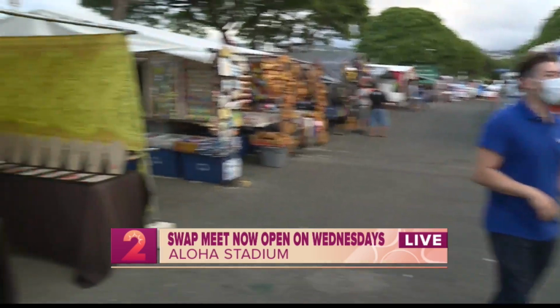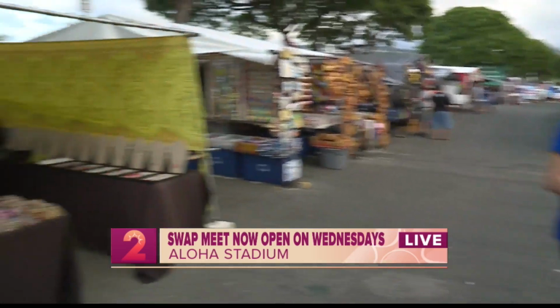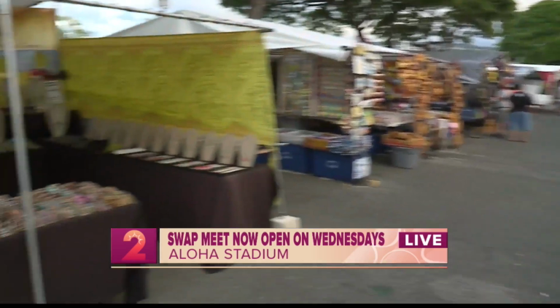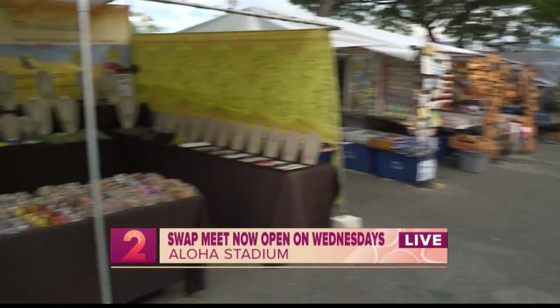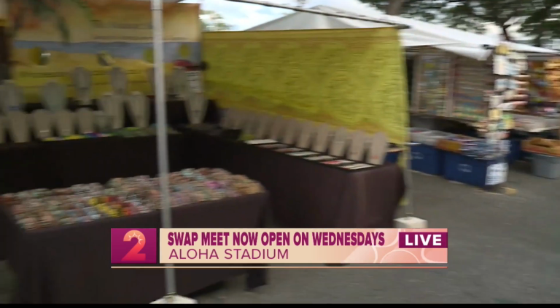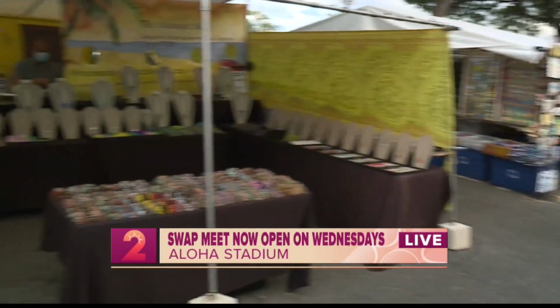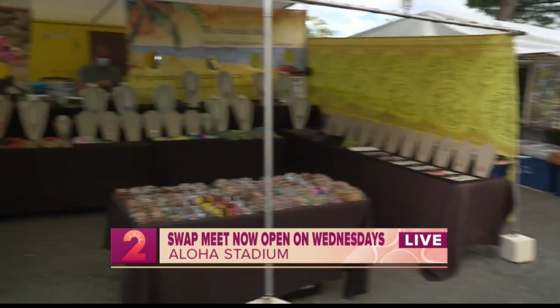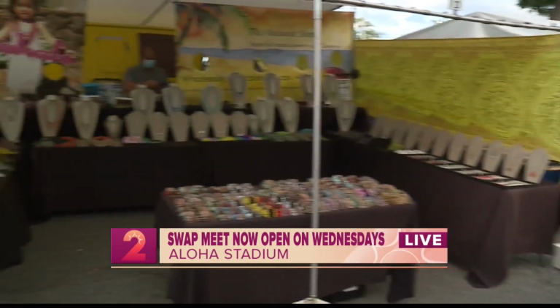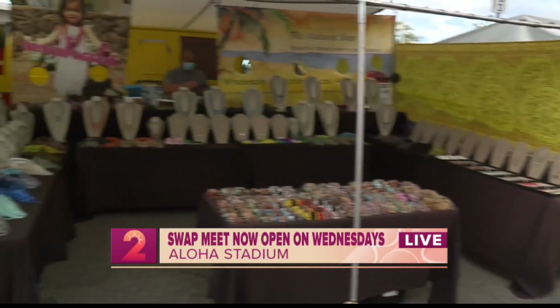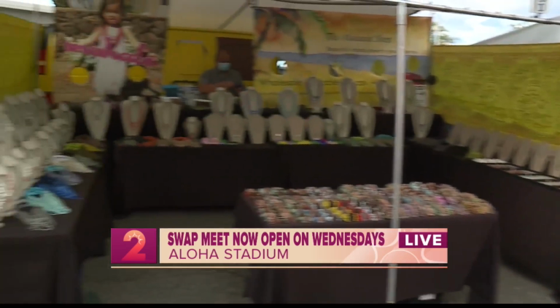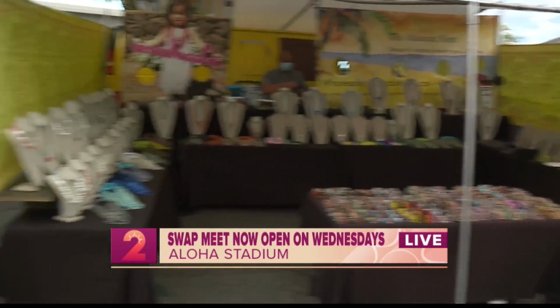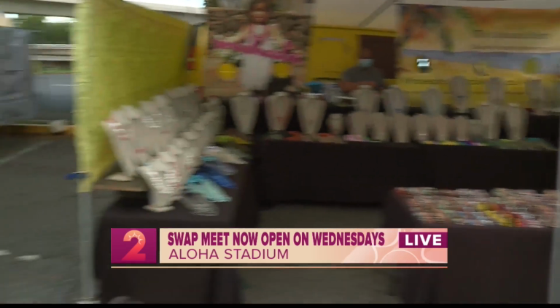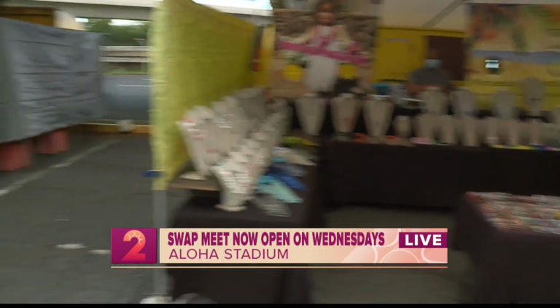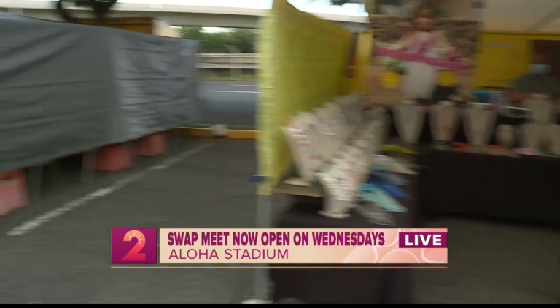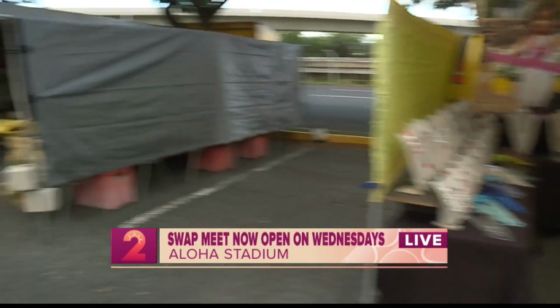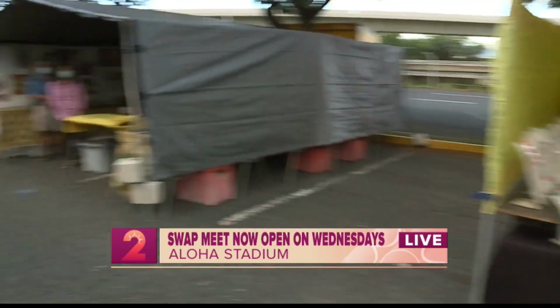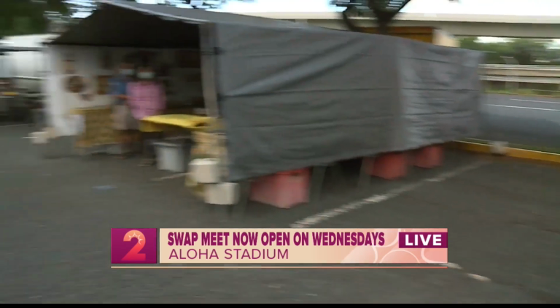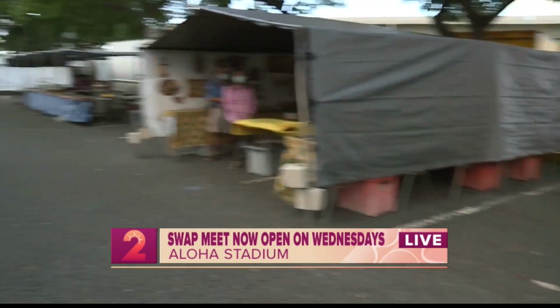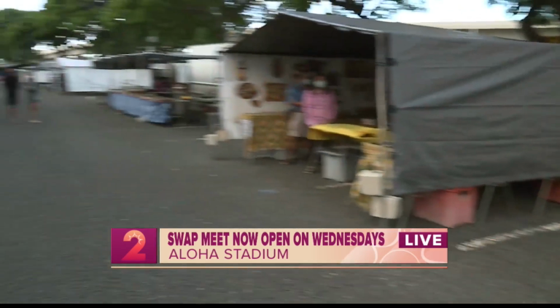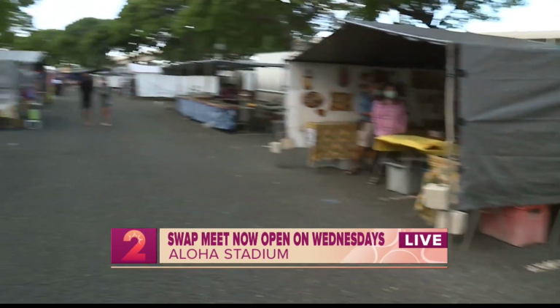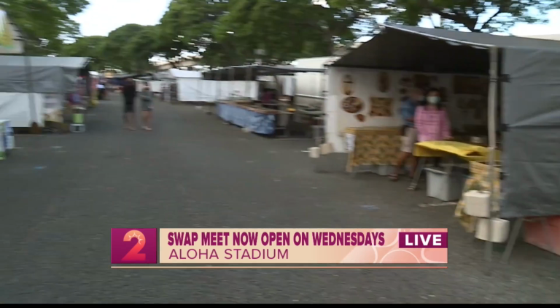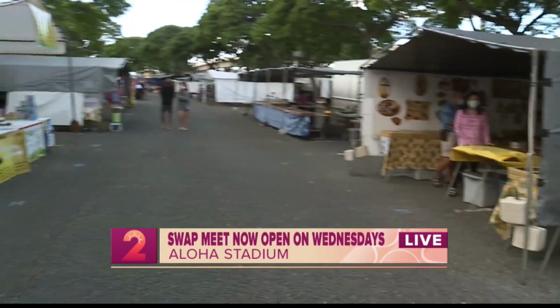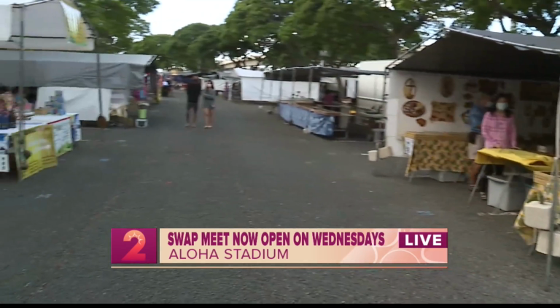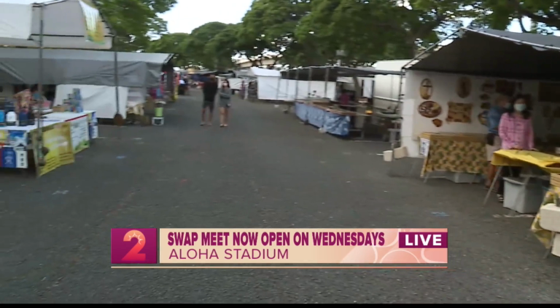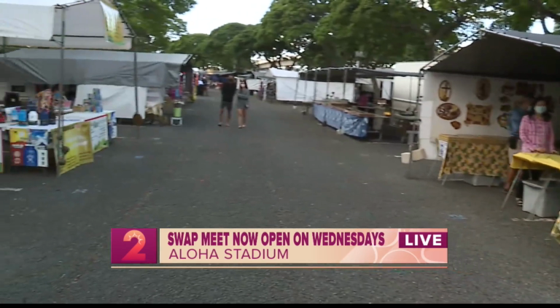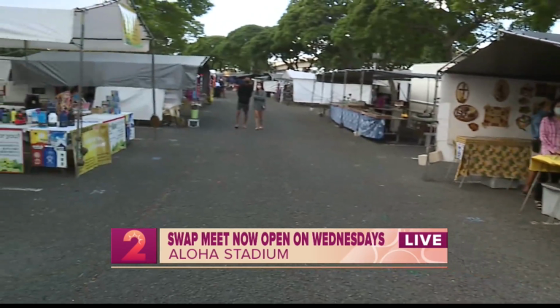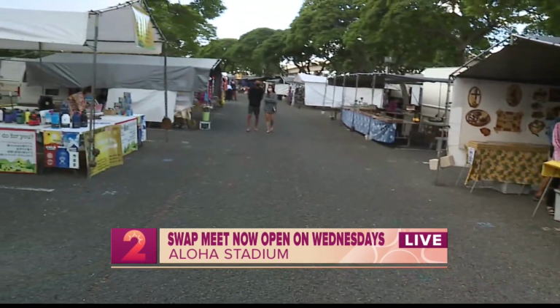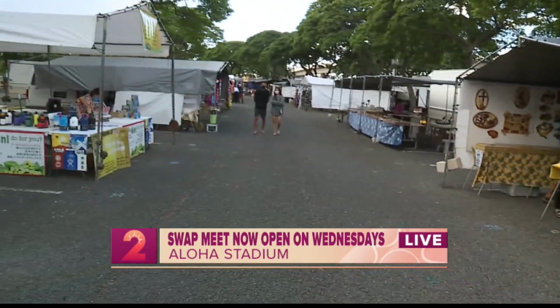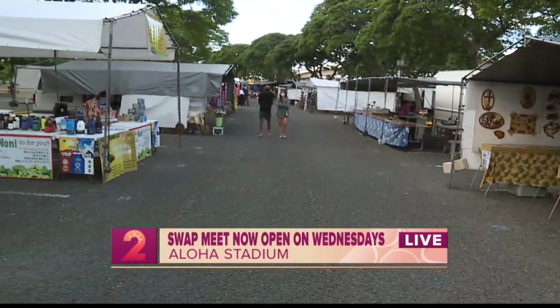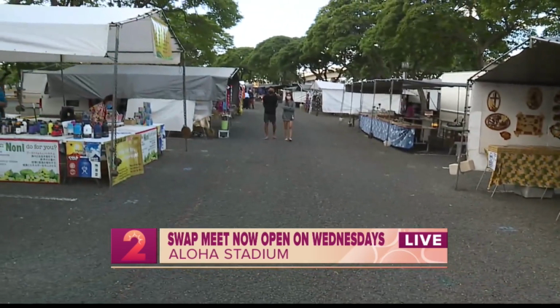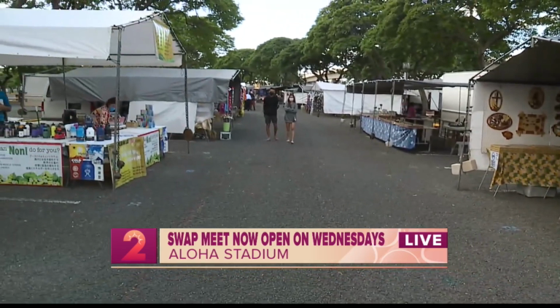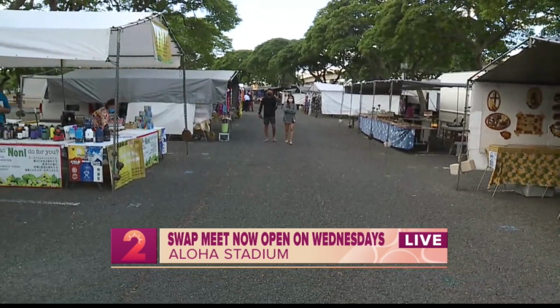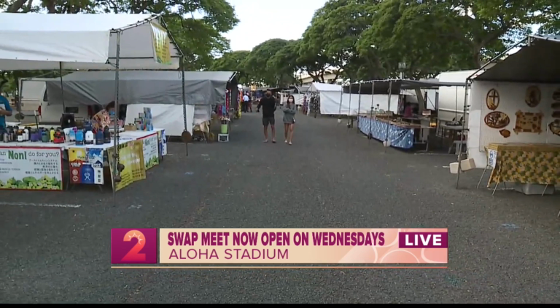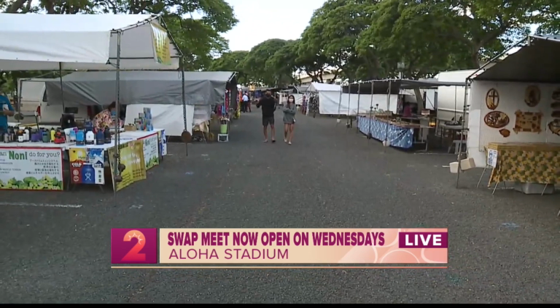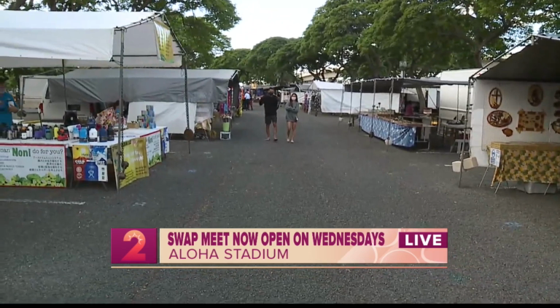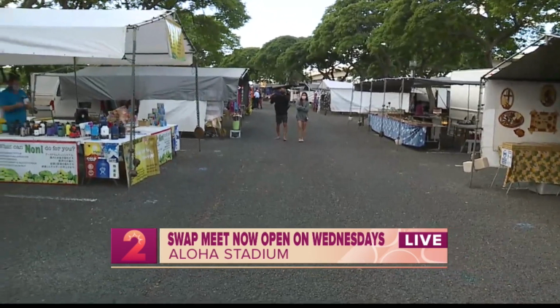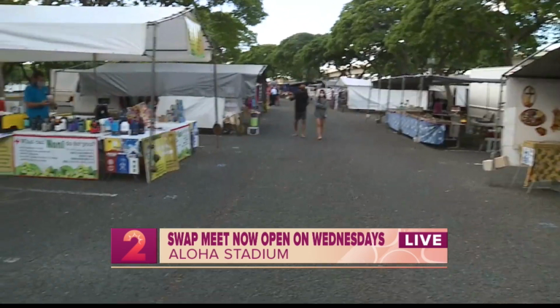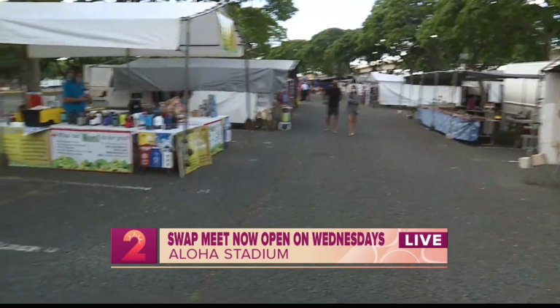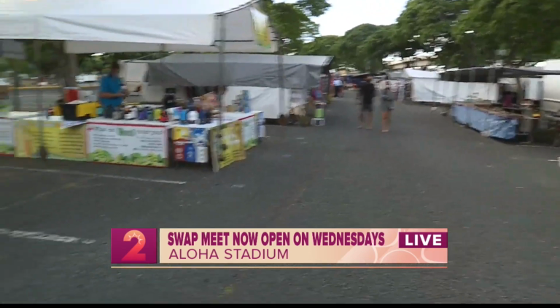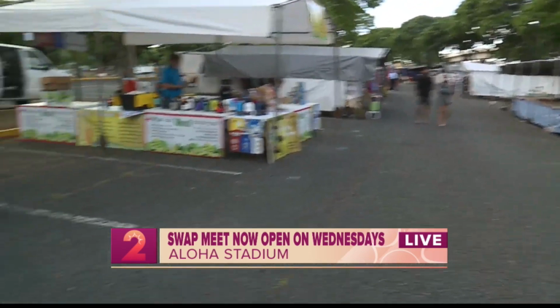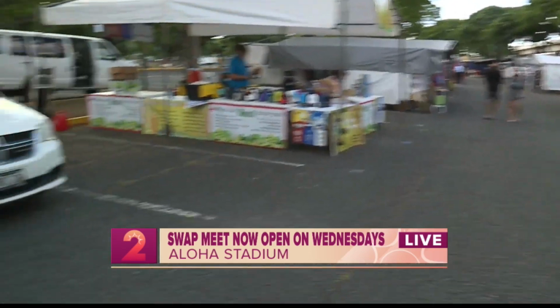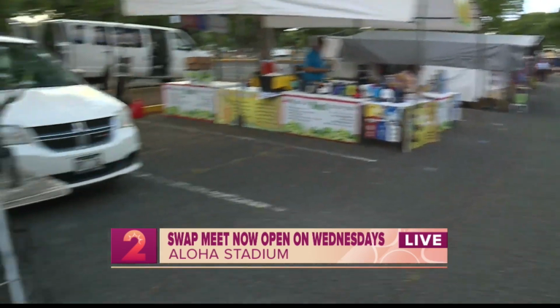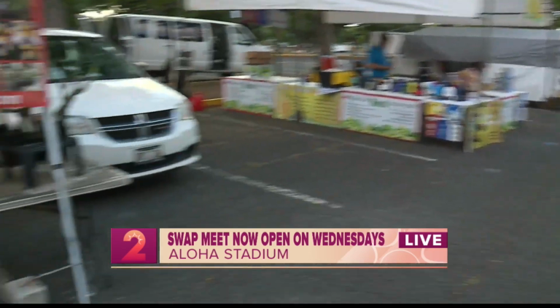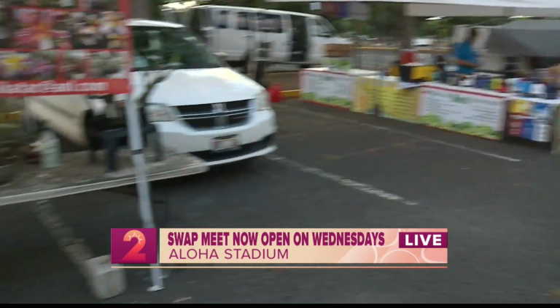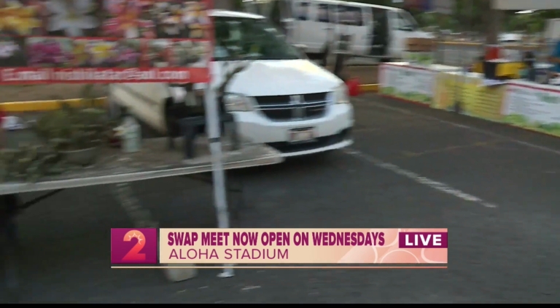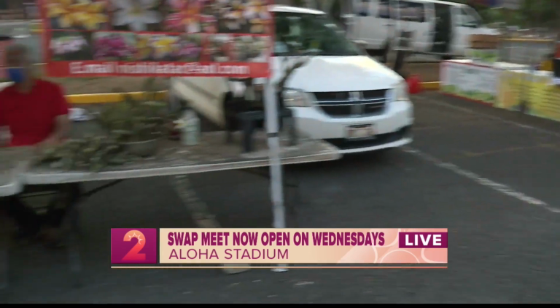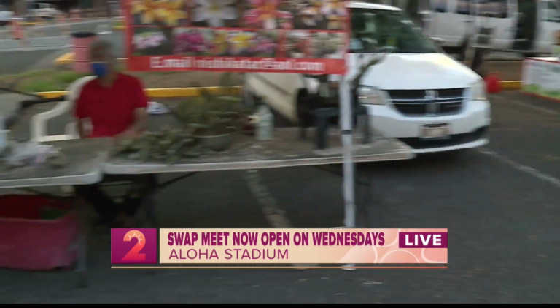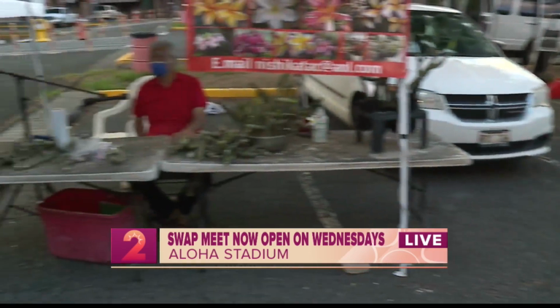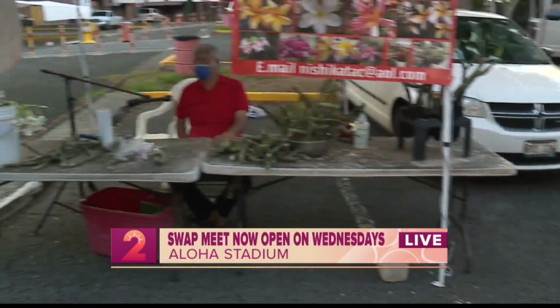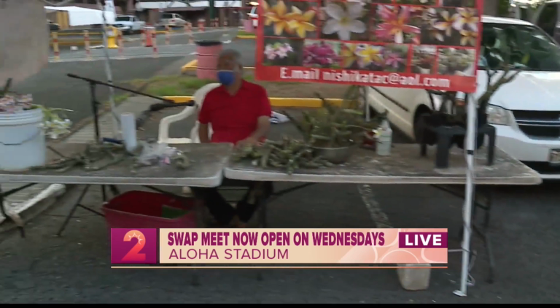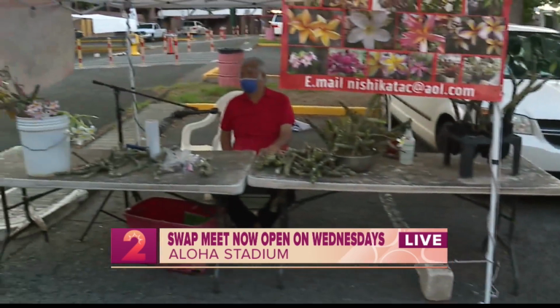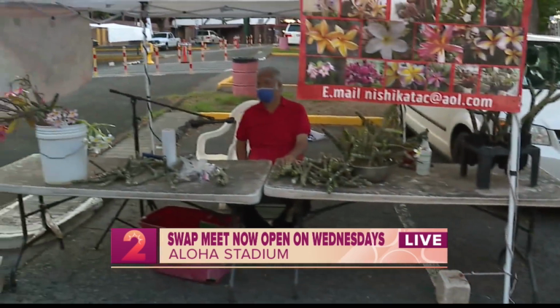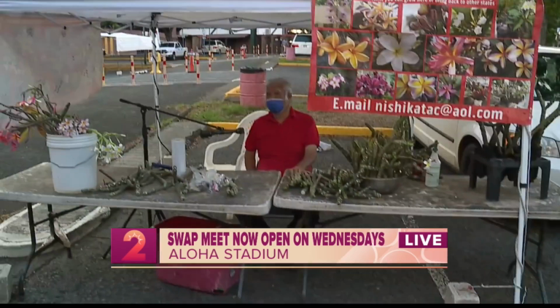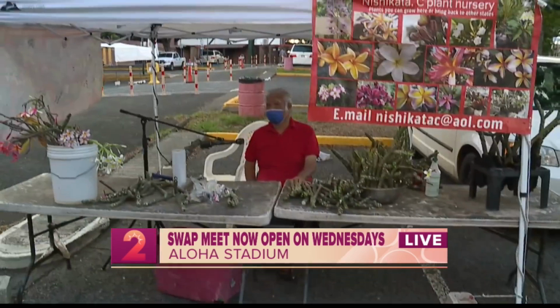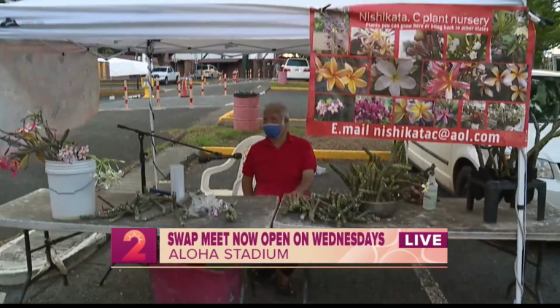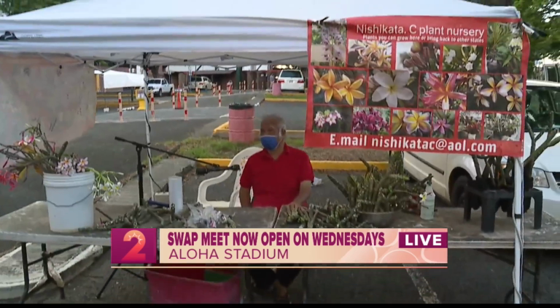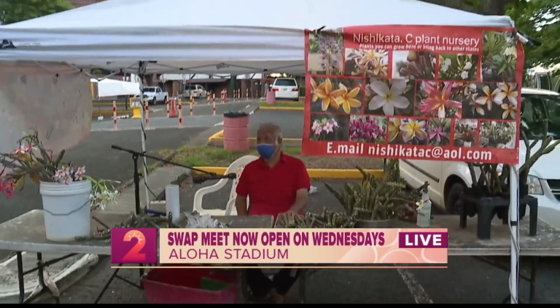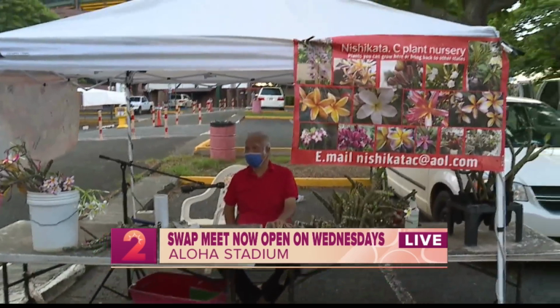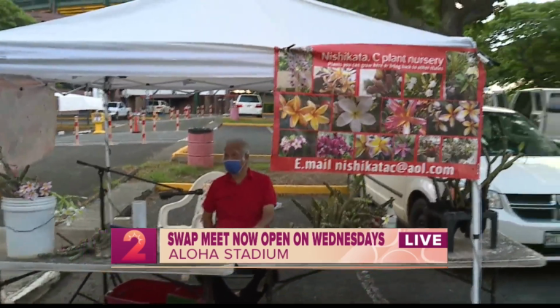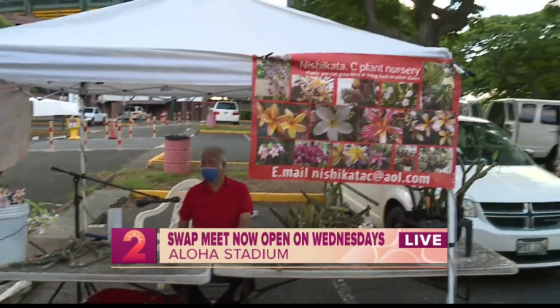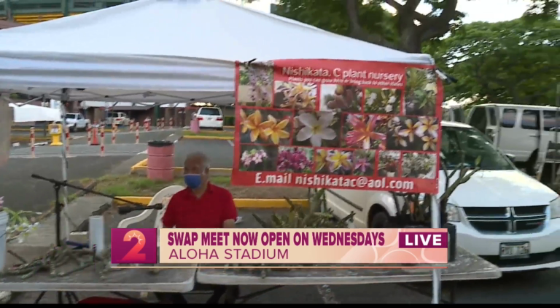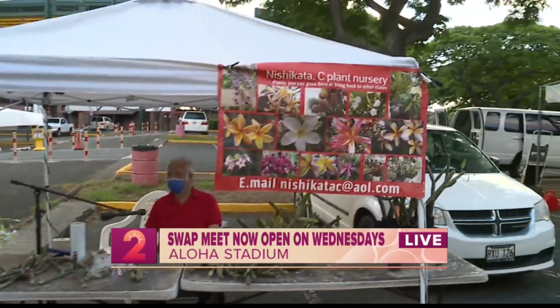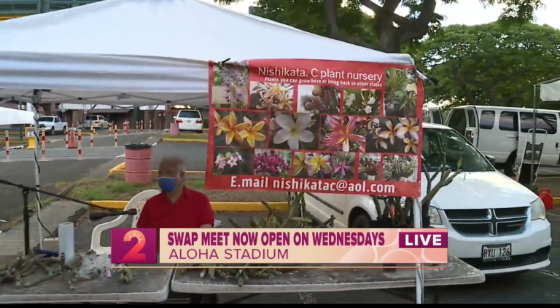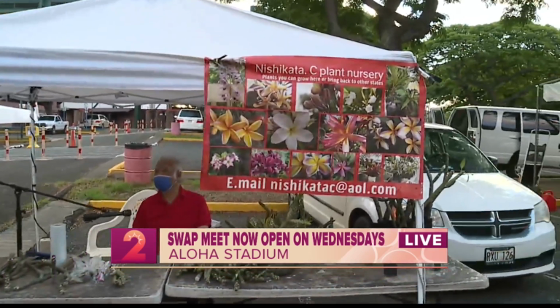Here joining us on Wake Up Today, we have someone very special — Clarence Nishikata with the Nishikata Sea Plant Nursery.